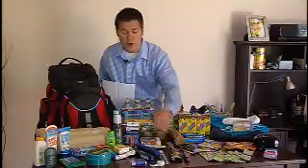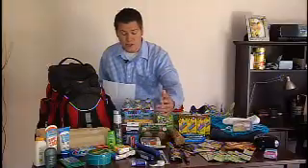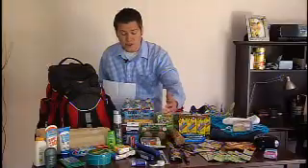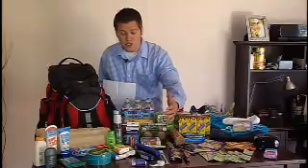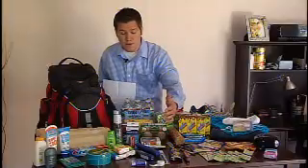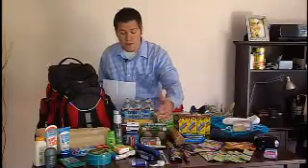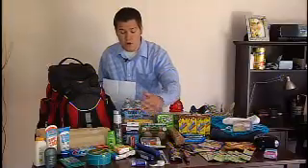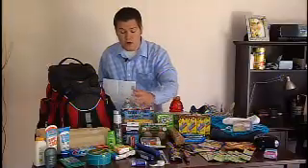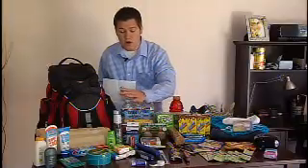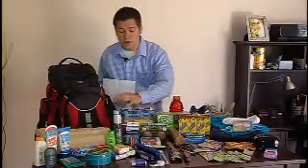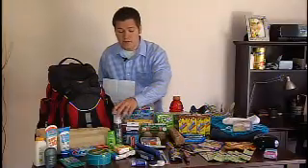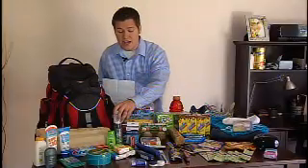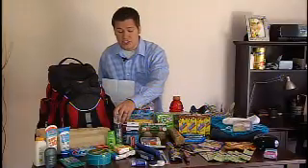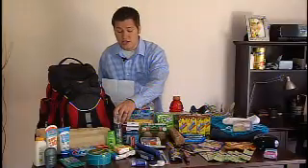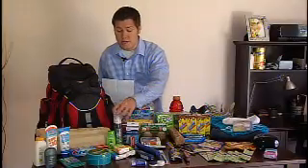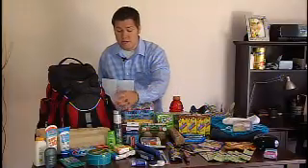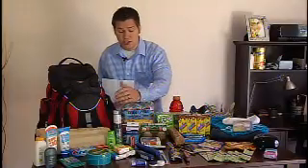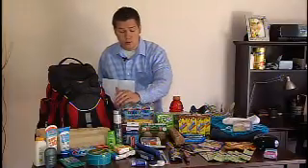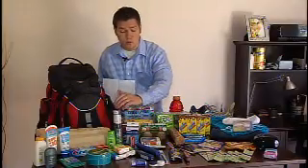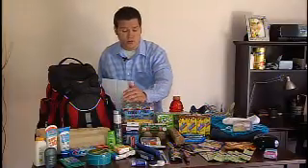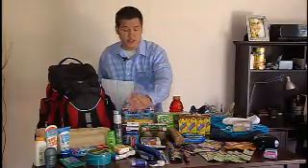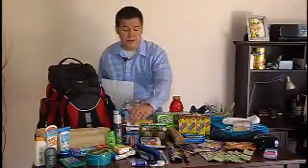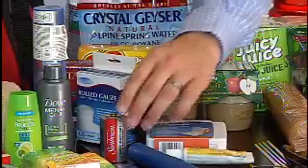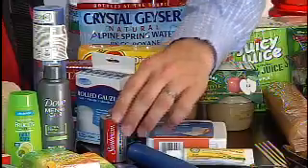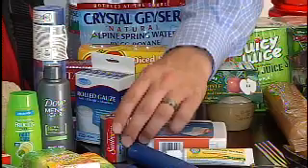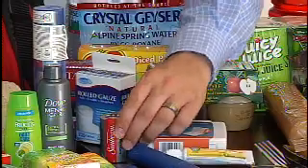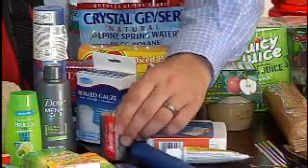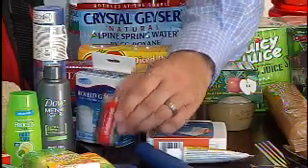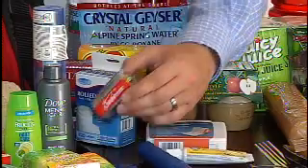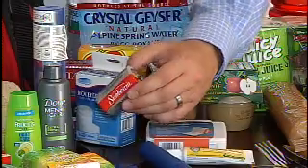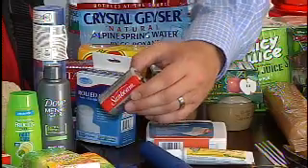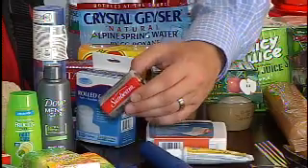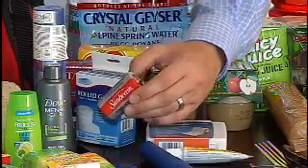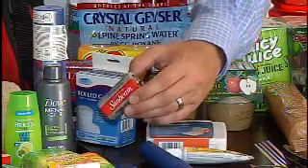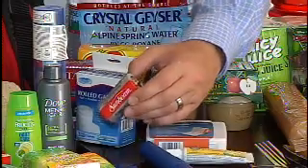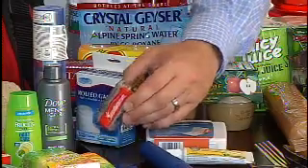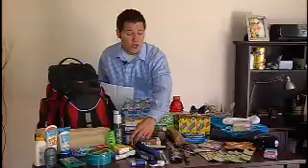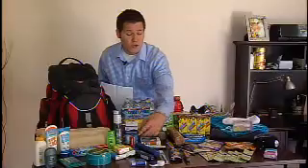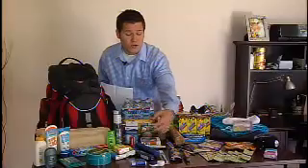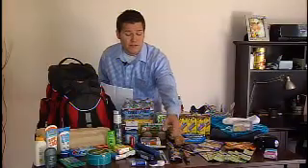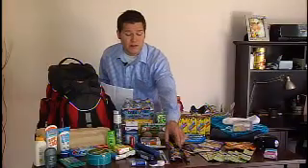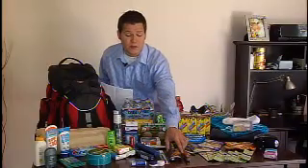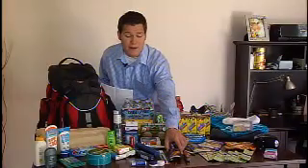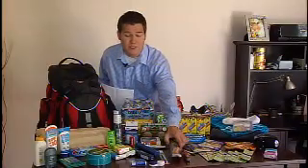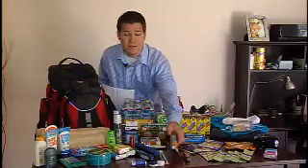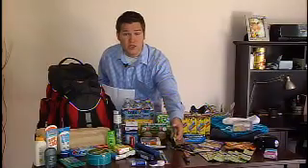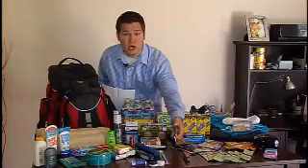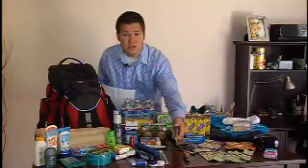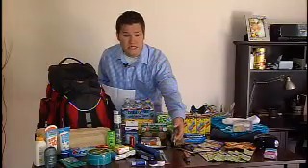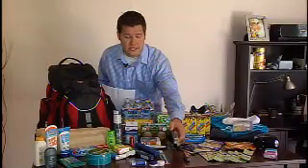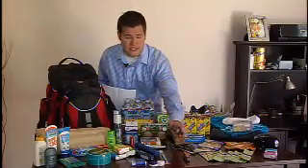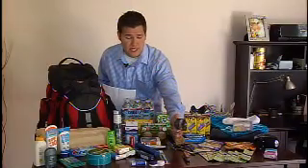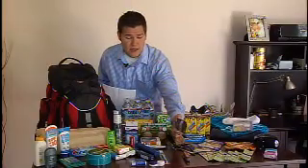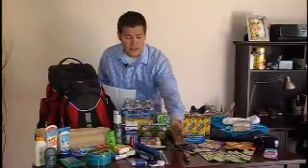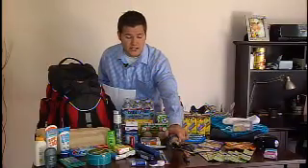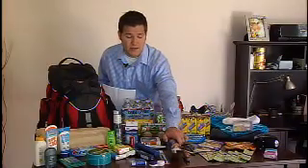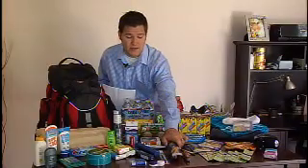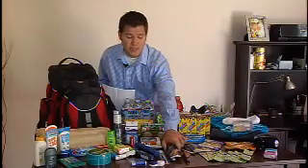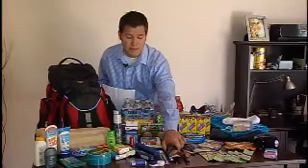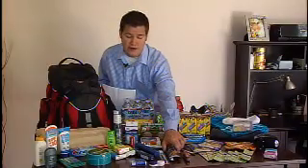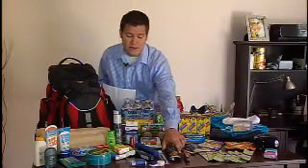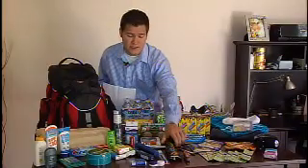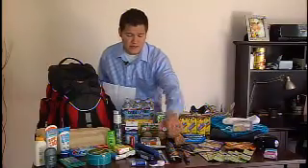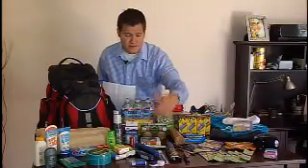Other things you might want are a flashlight — make sure it works and make sure you have extra batteries. You could even grab some glow sticks that don't need batteries.